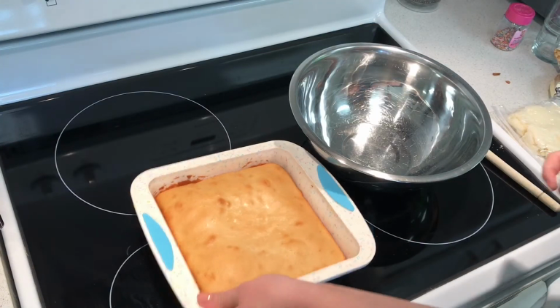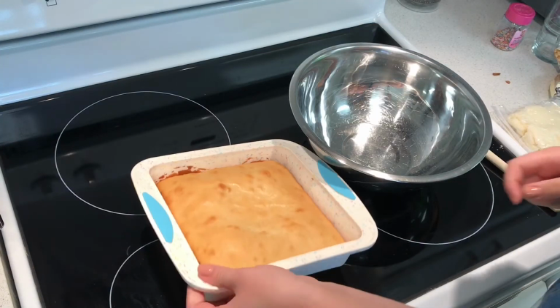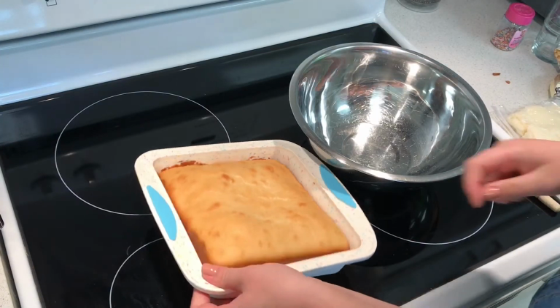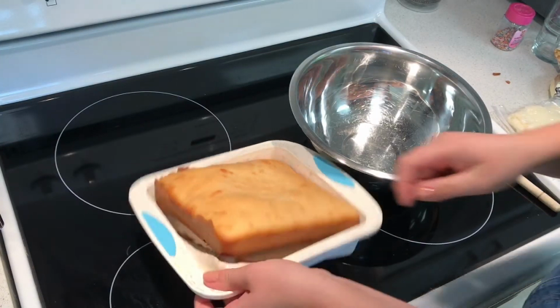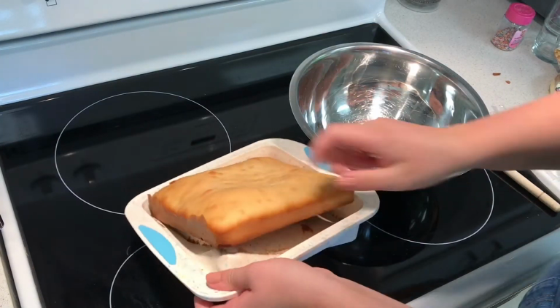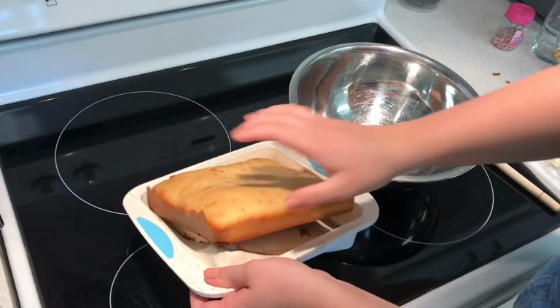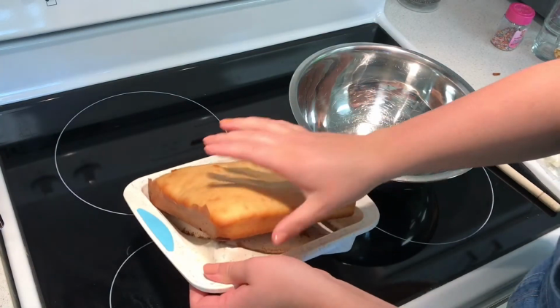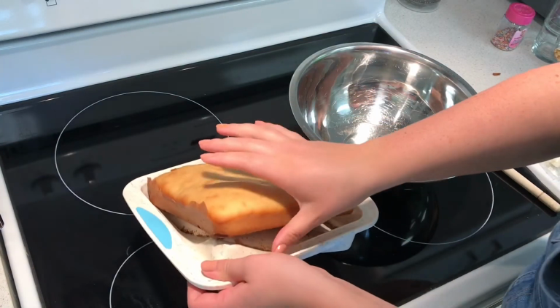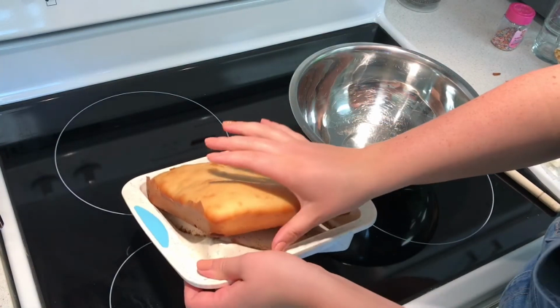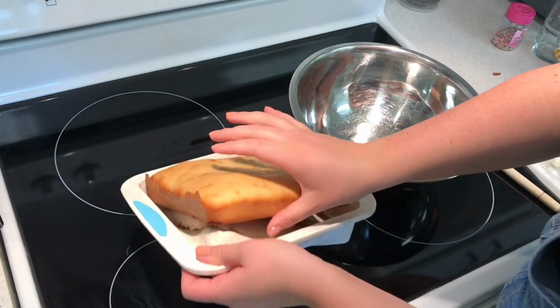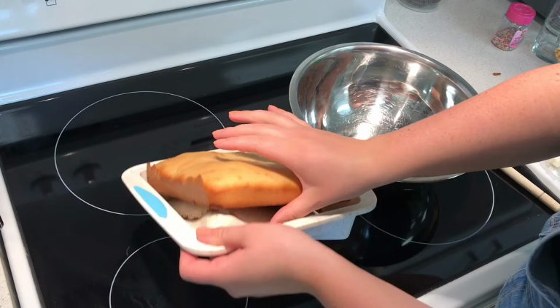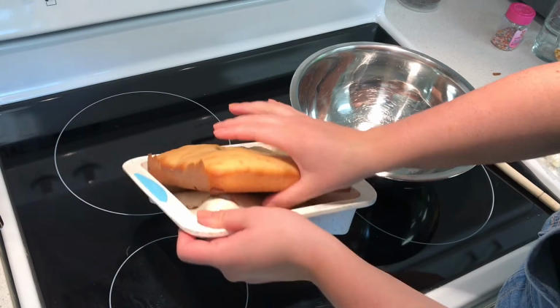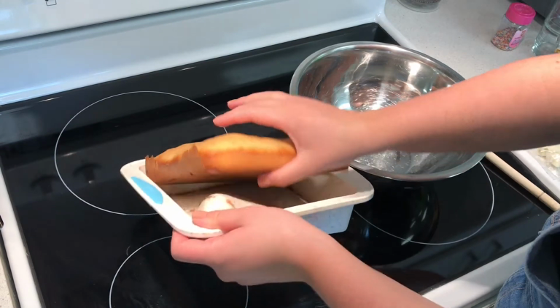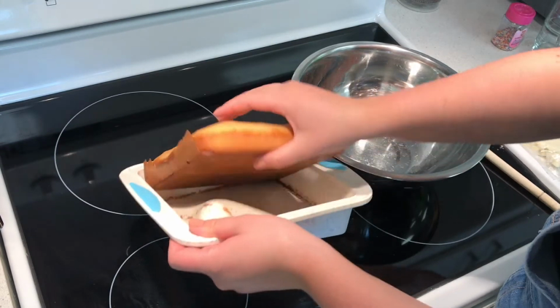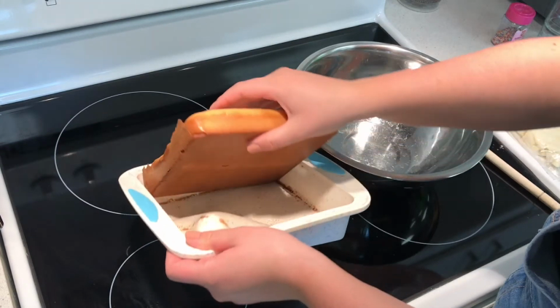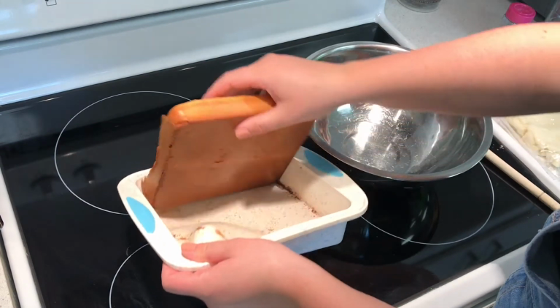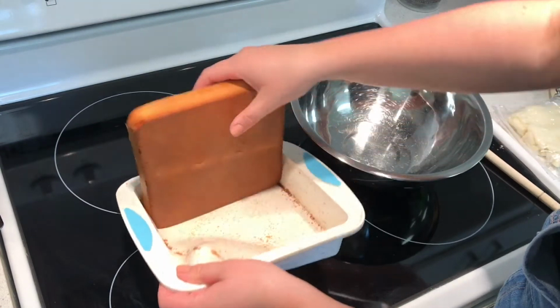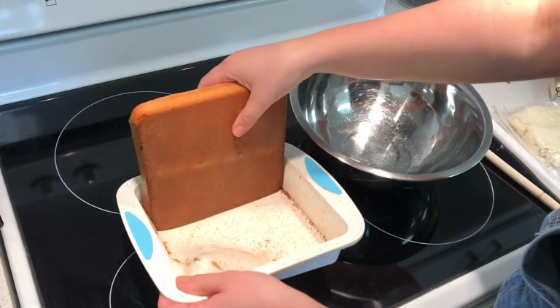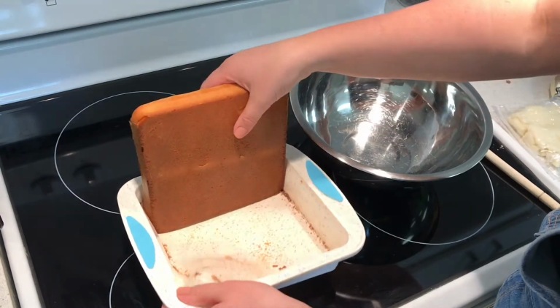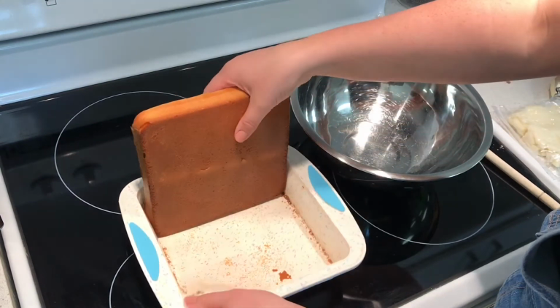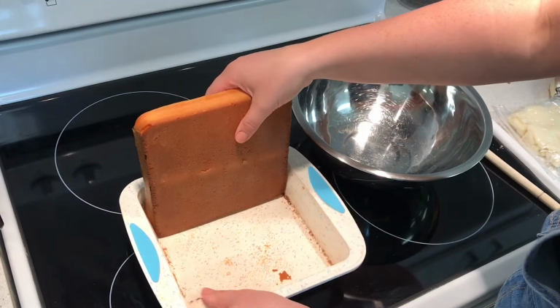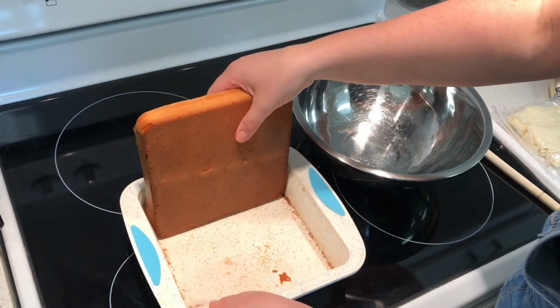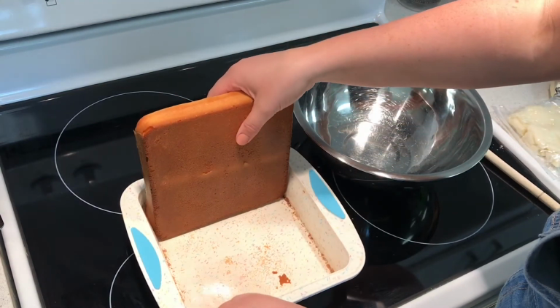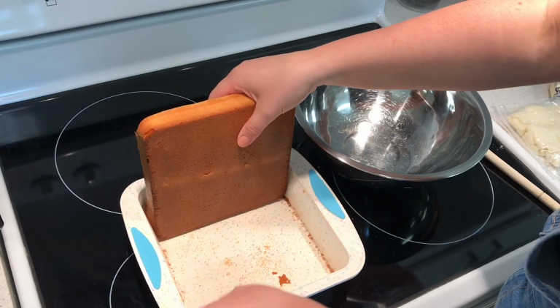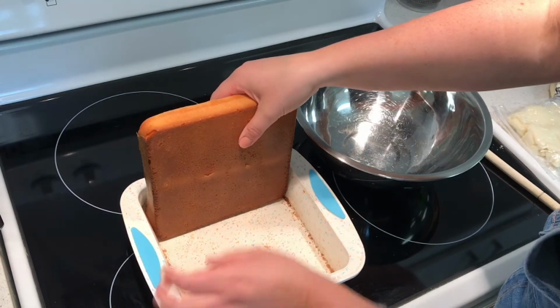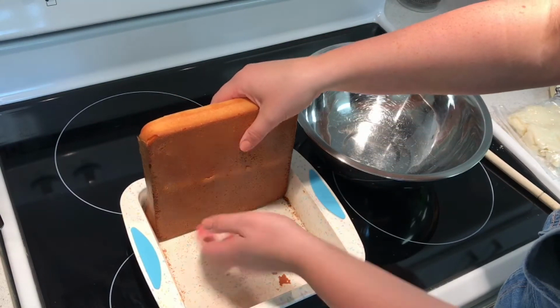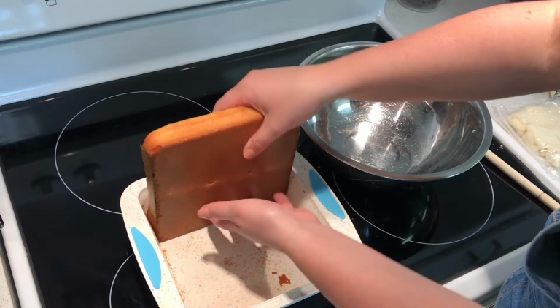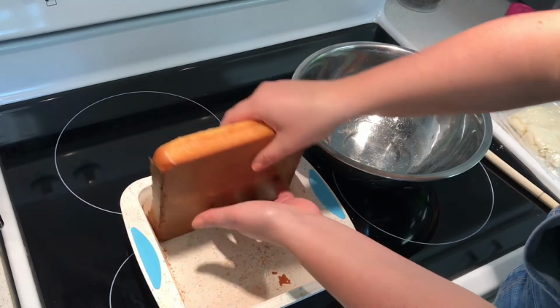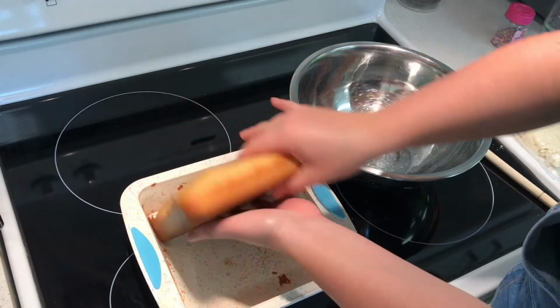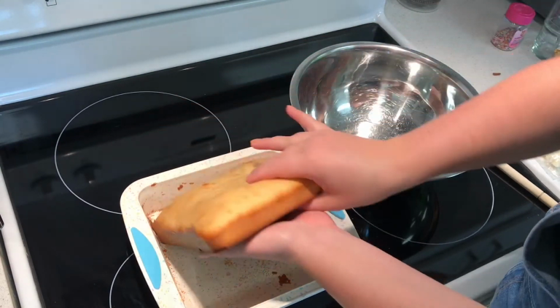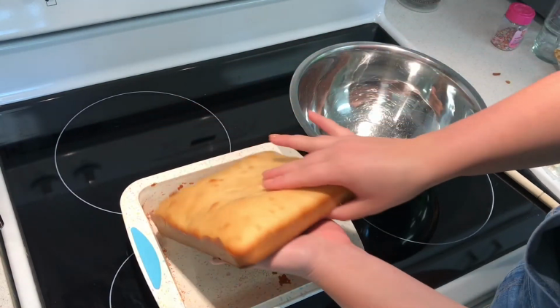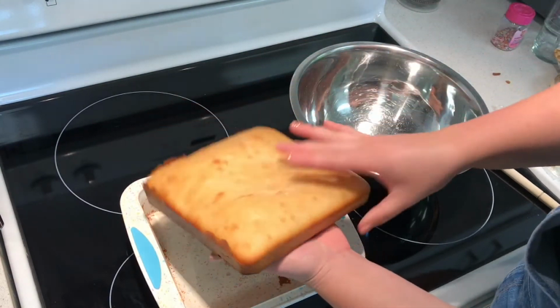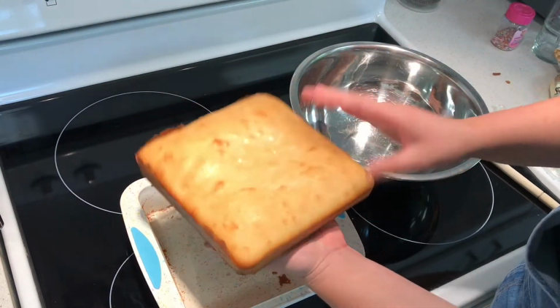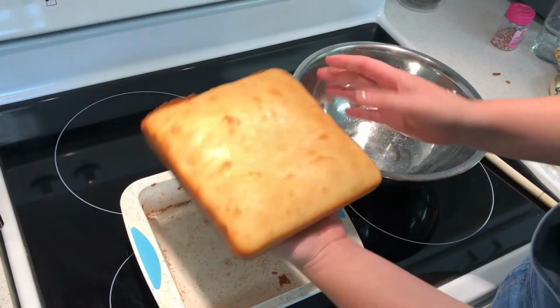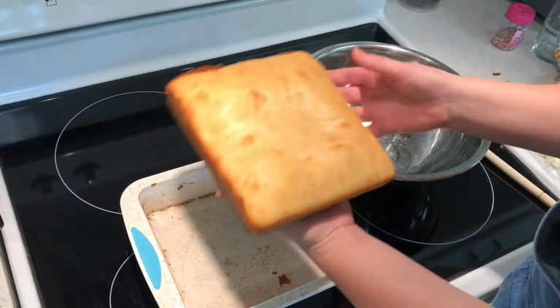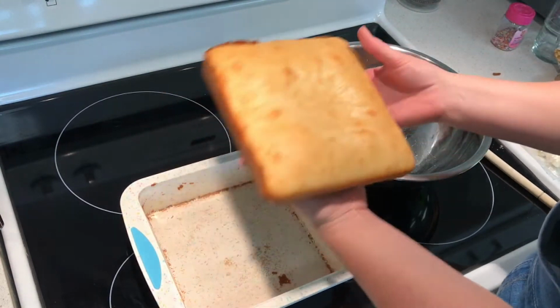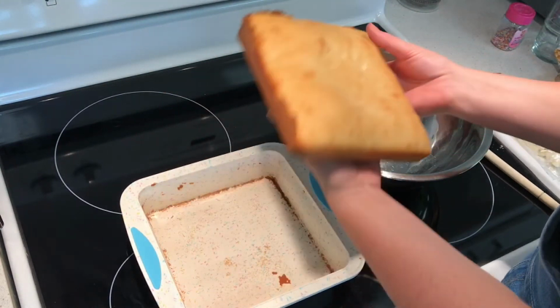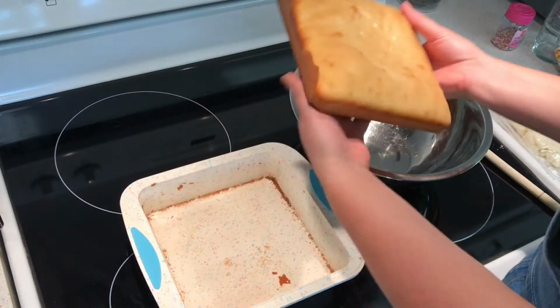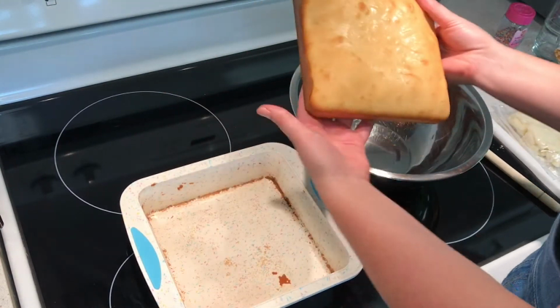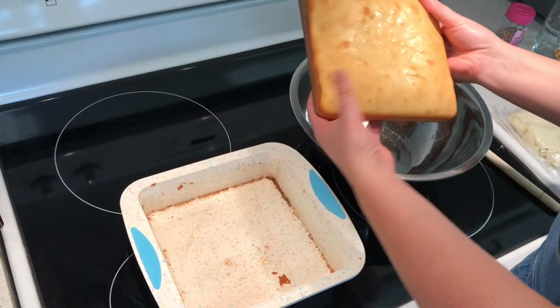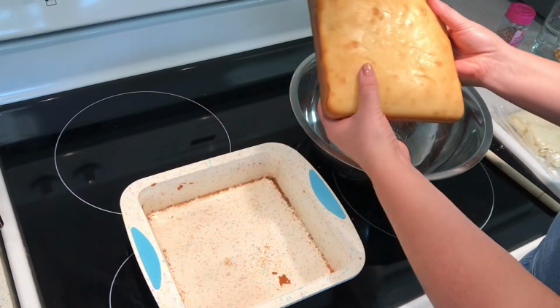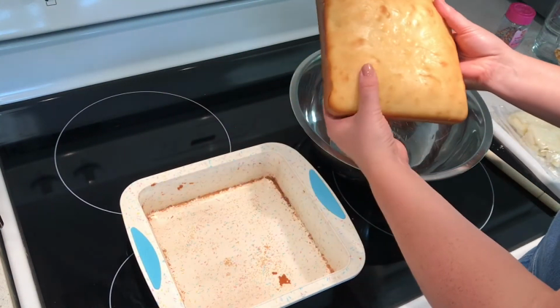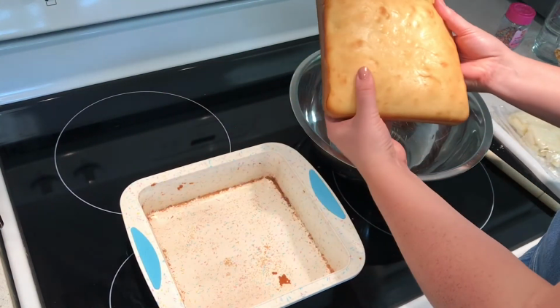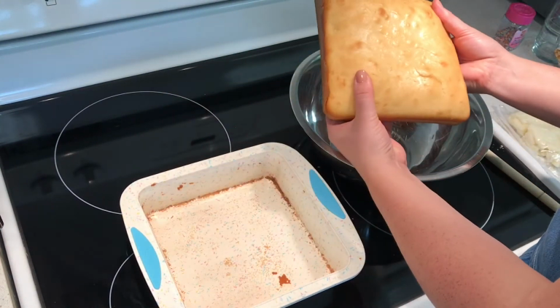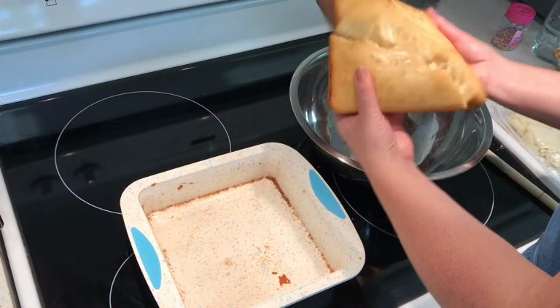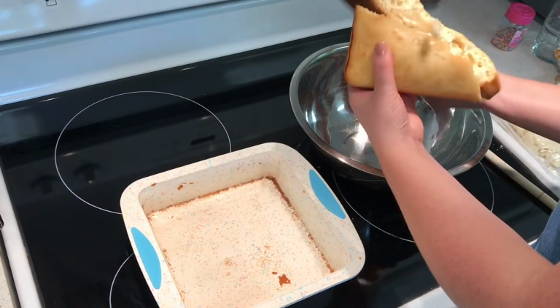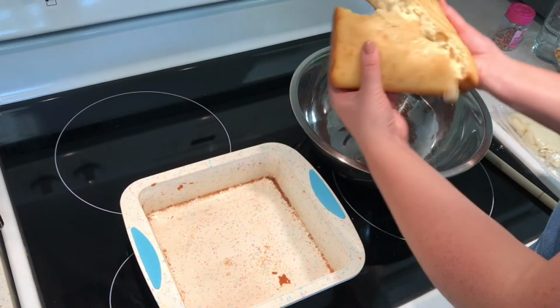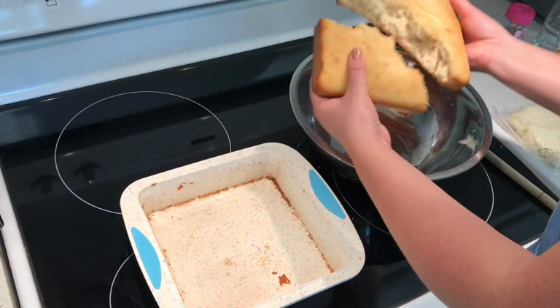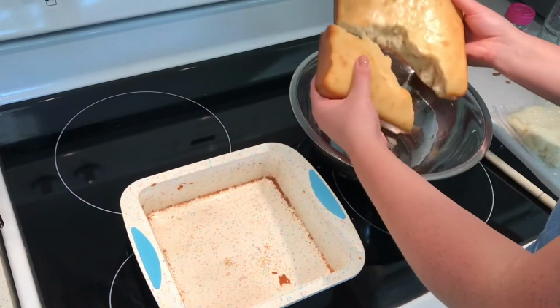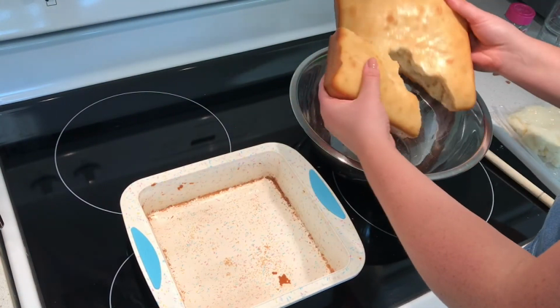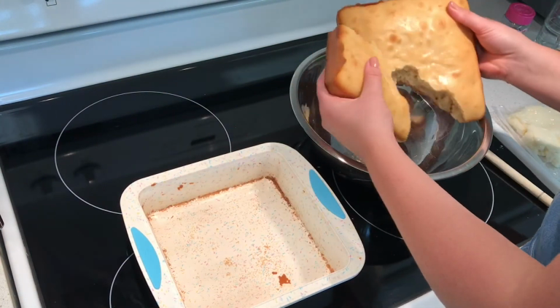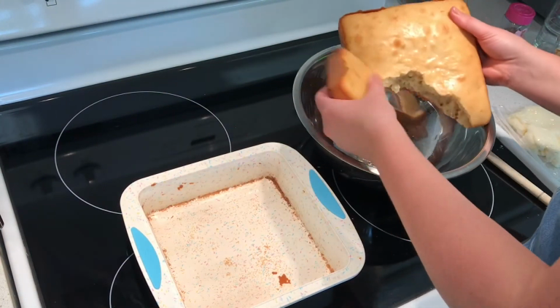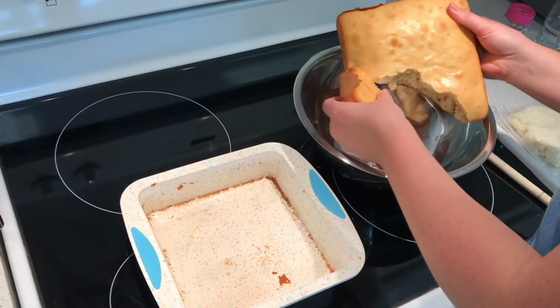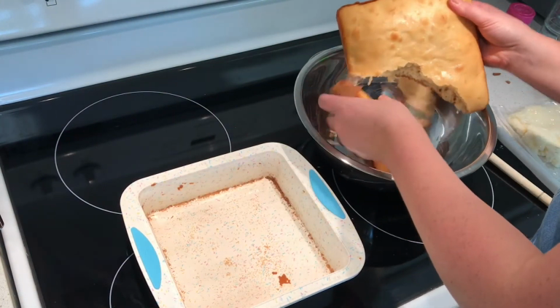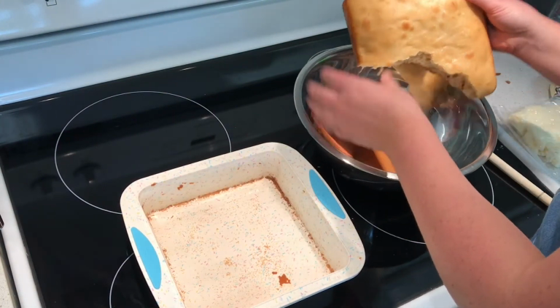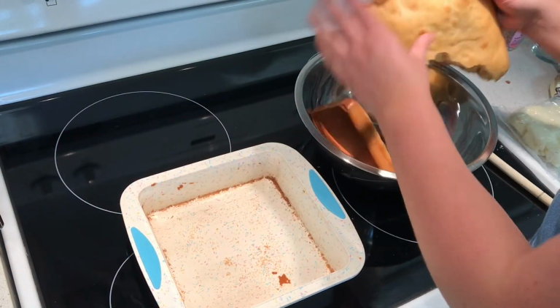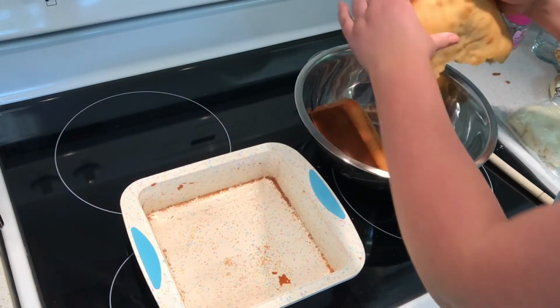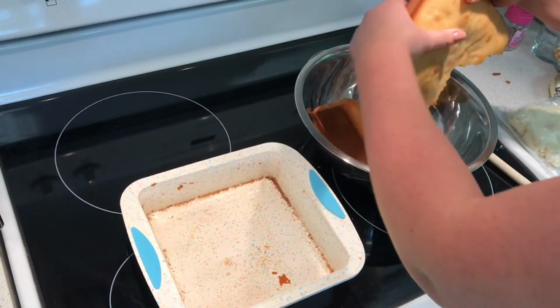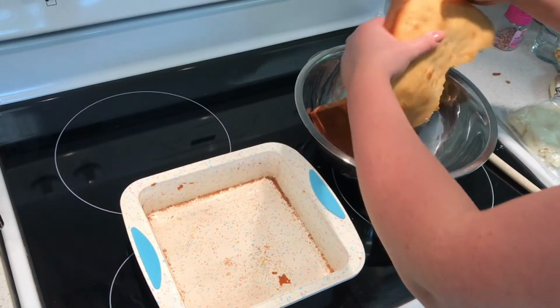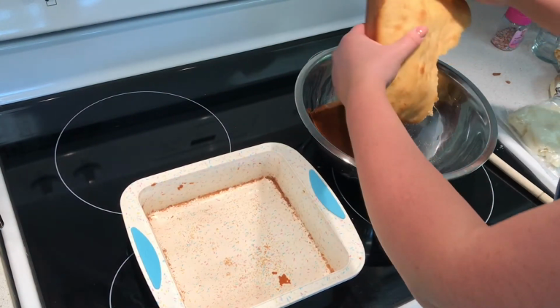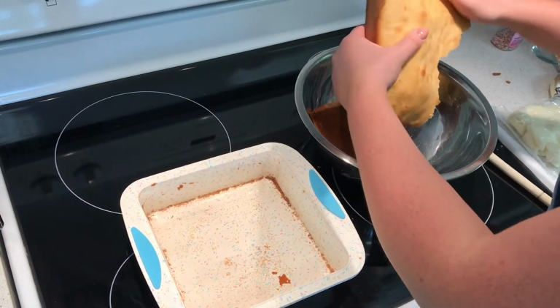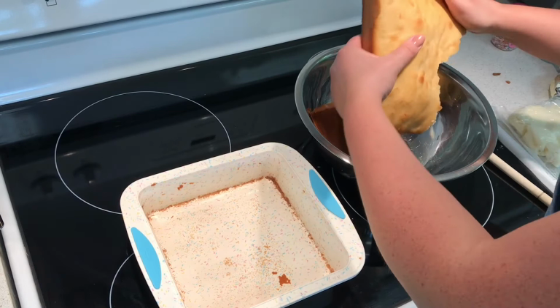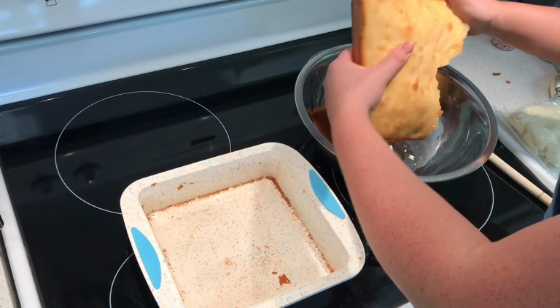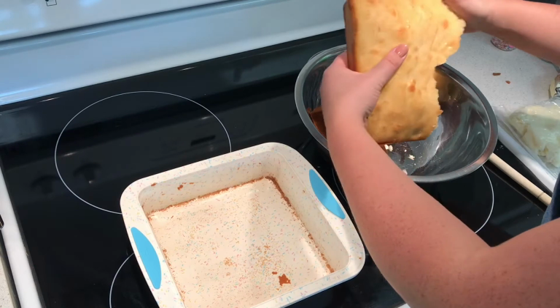First, you're going to take your cake and you're going to break it down into pieces and then further into crumbs.